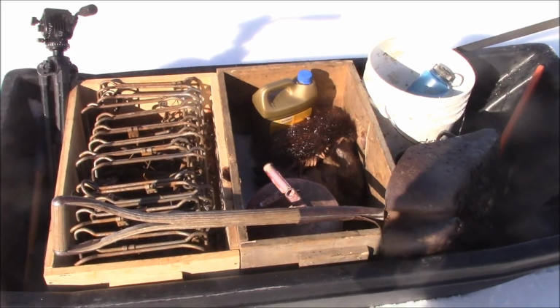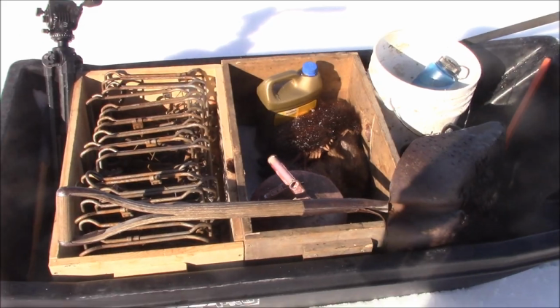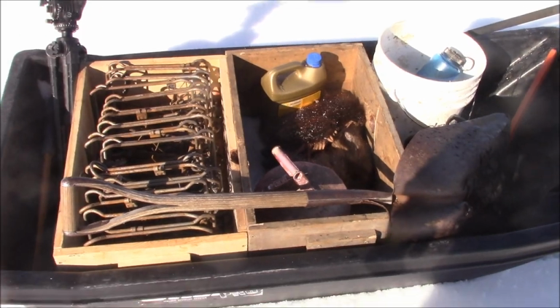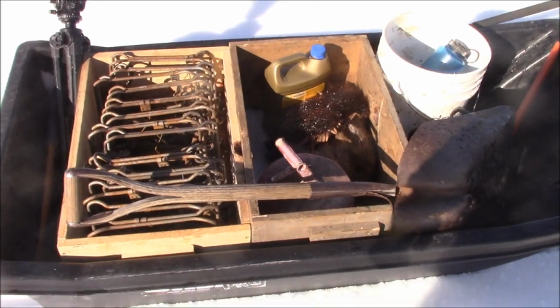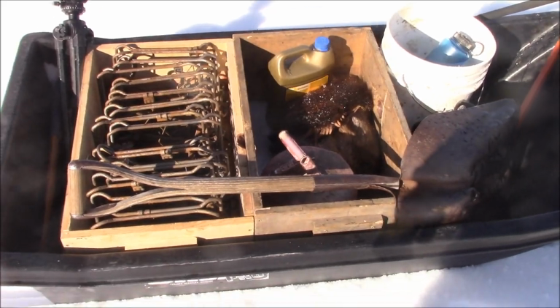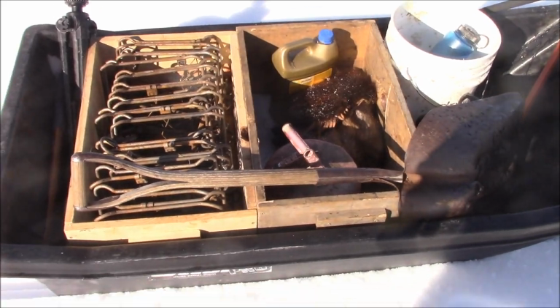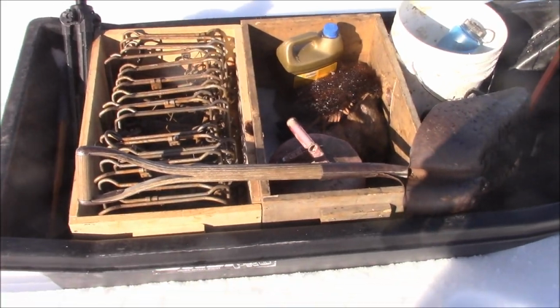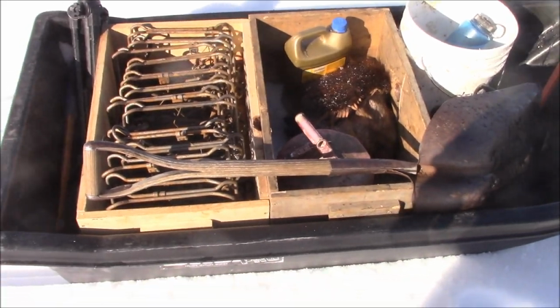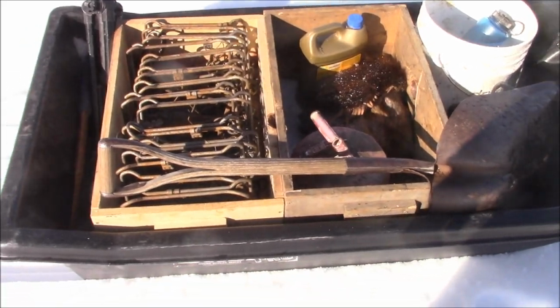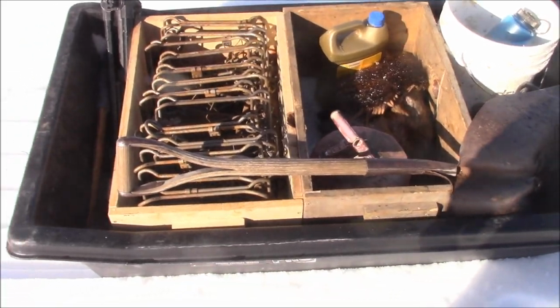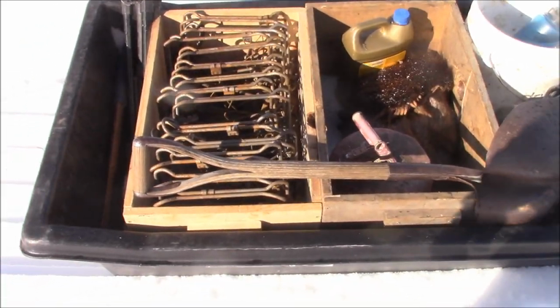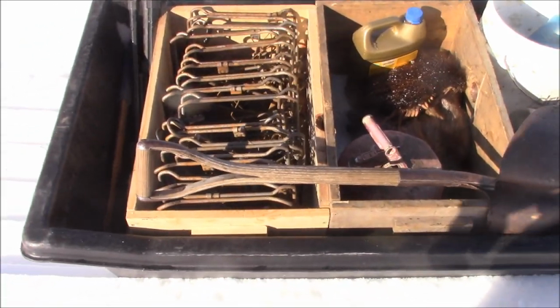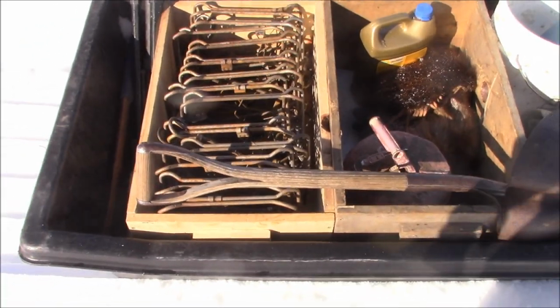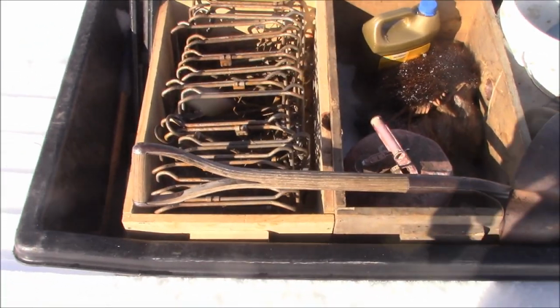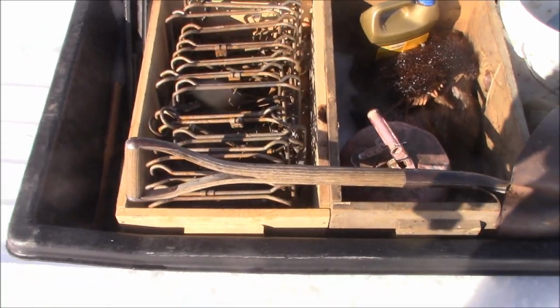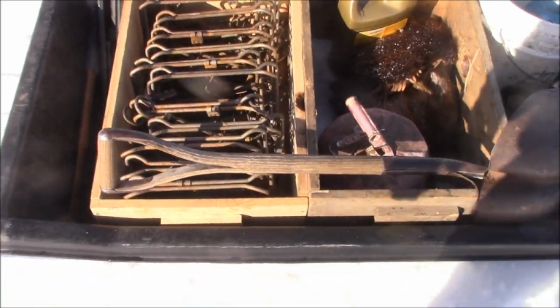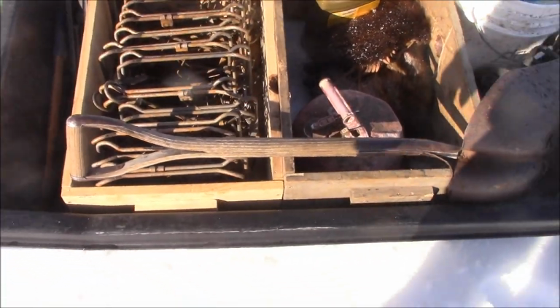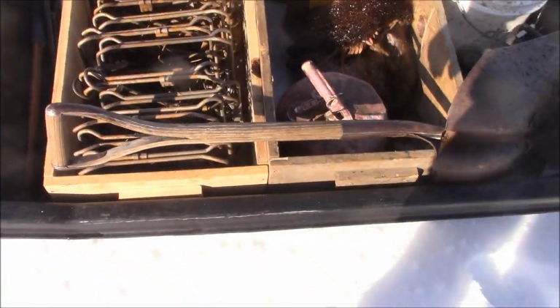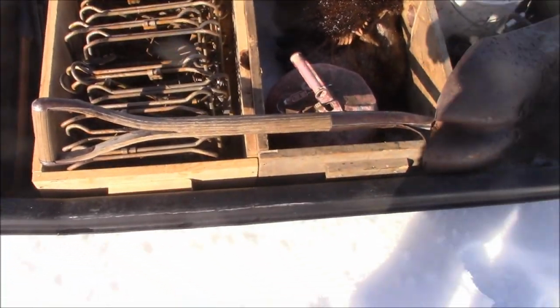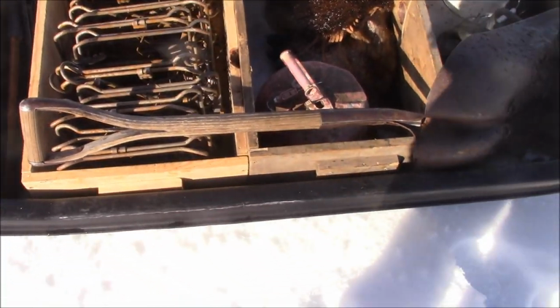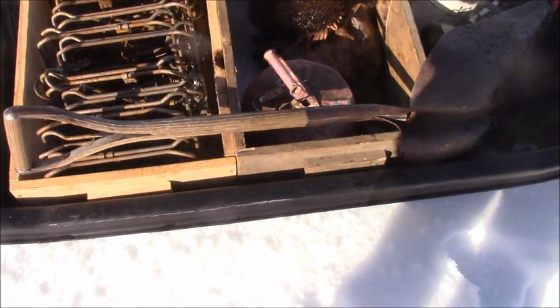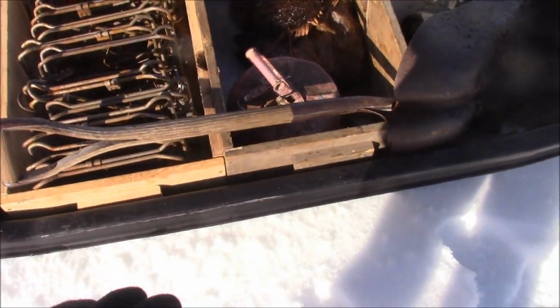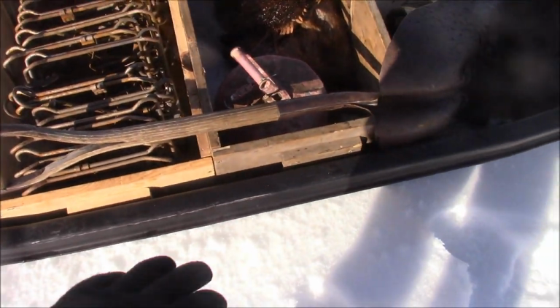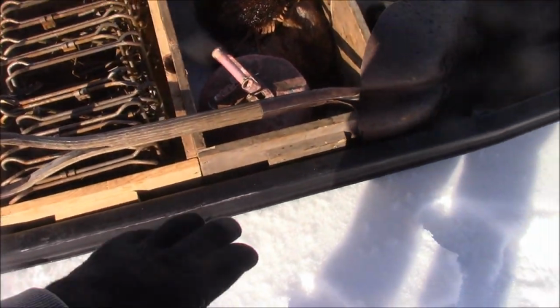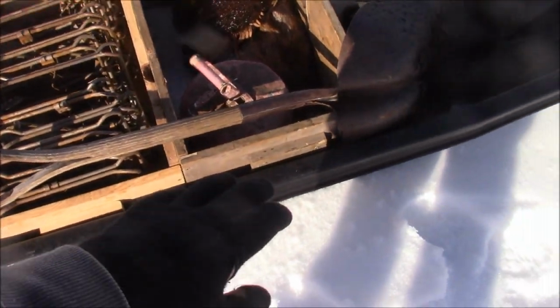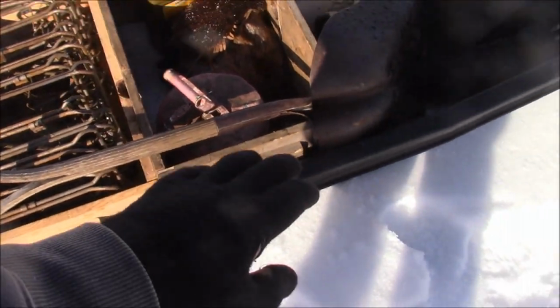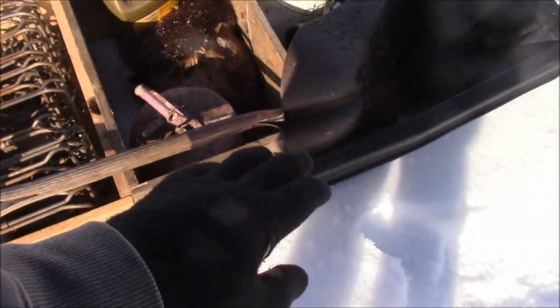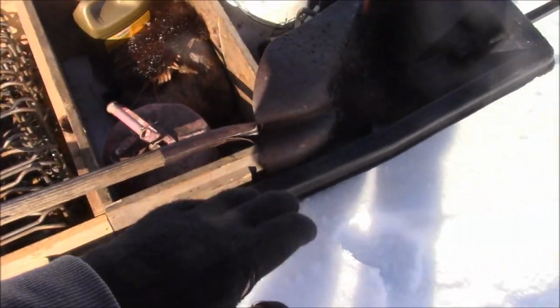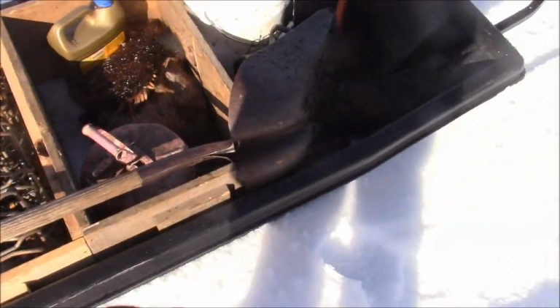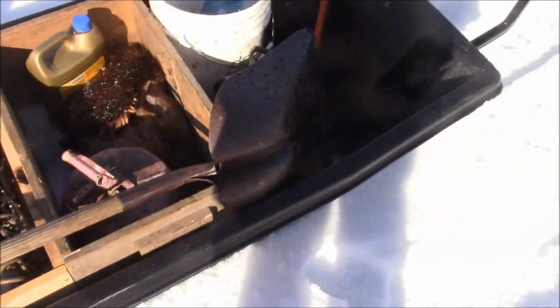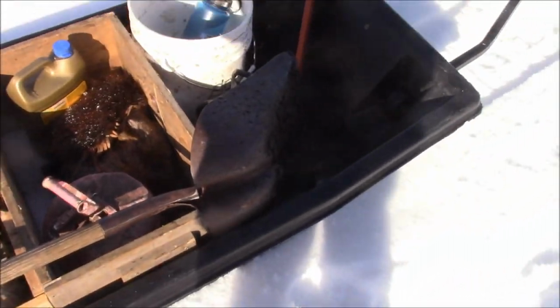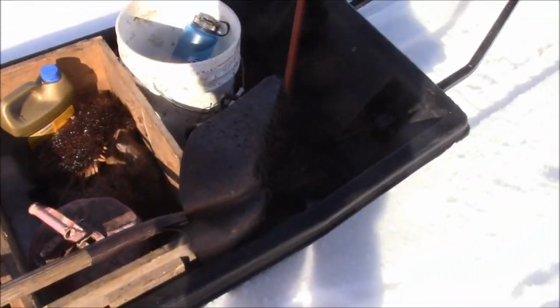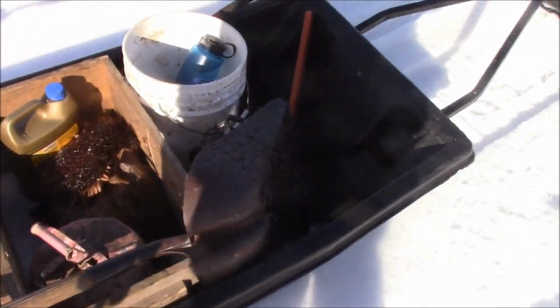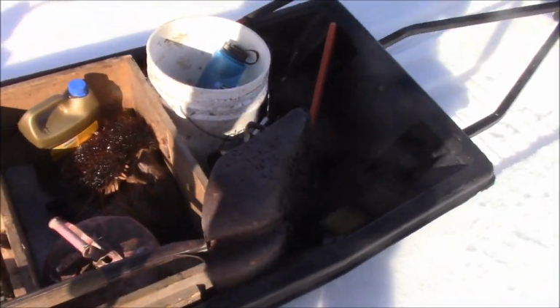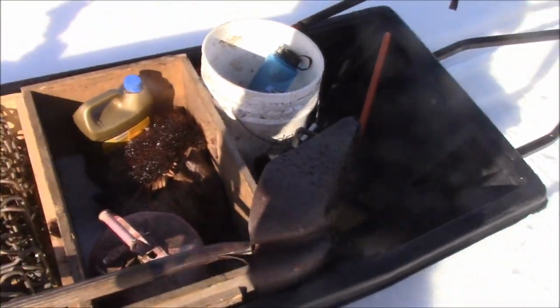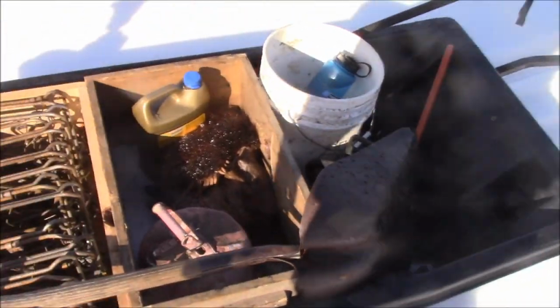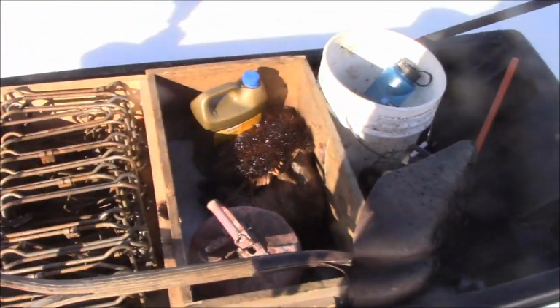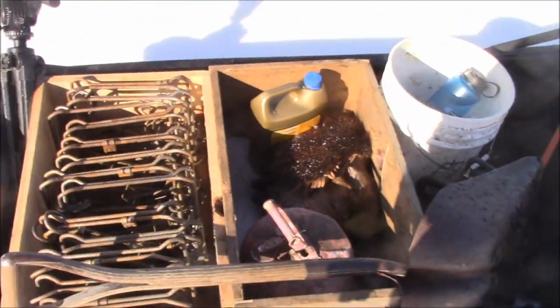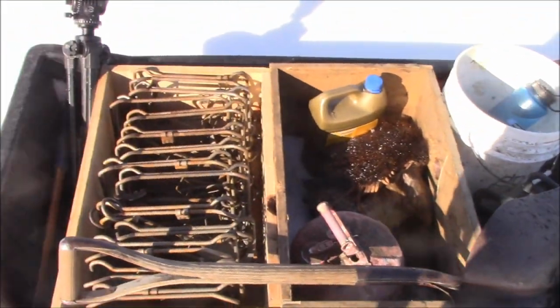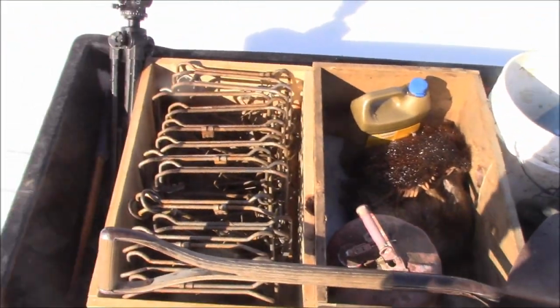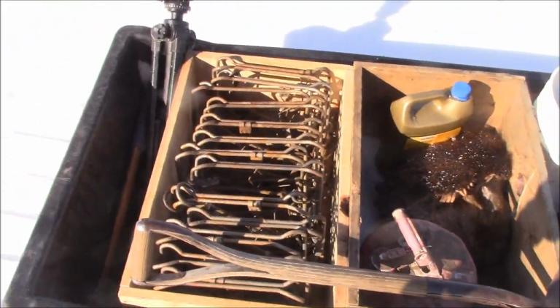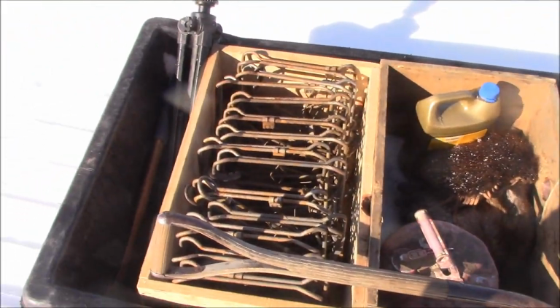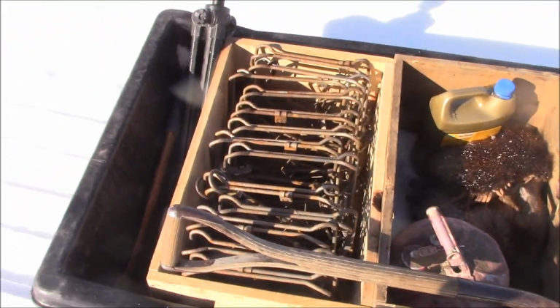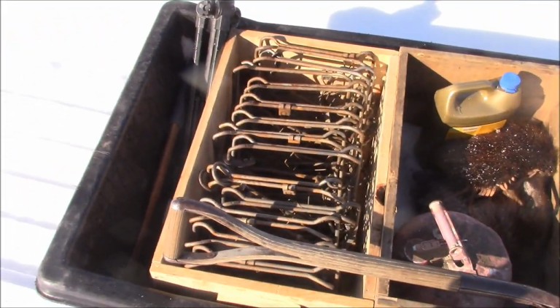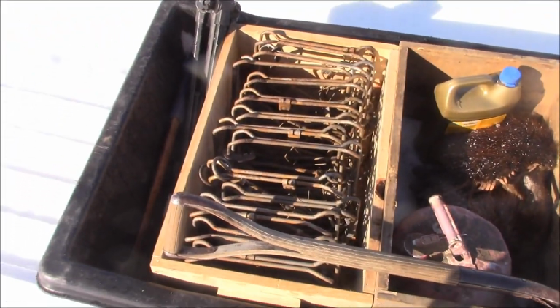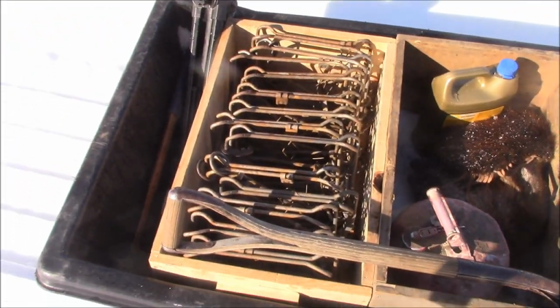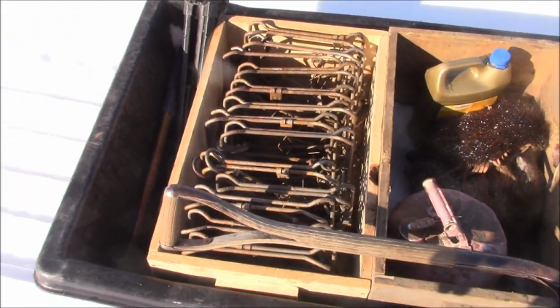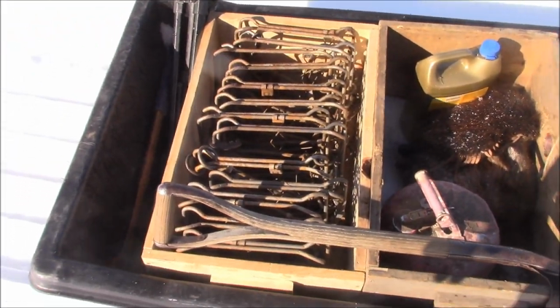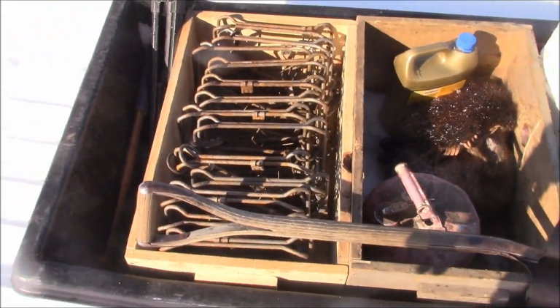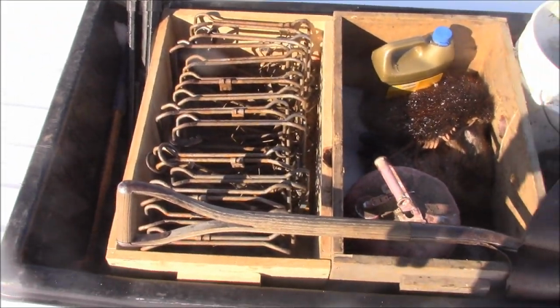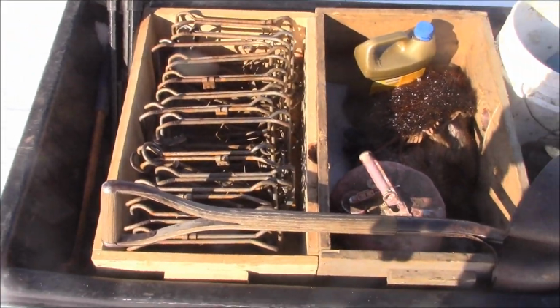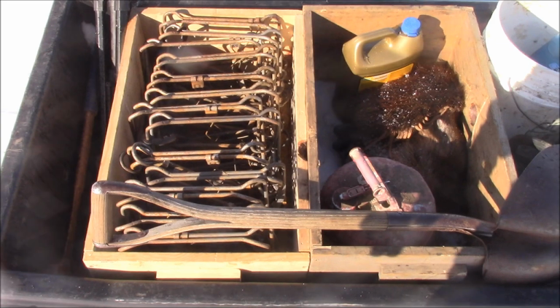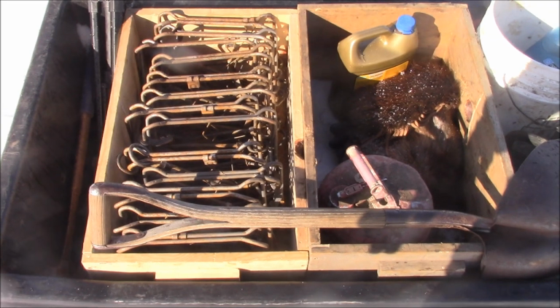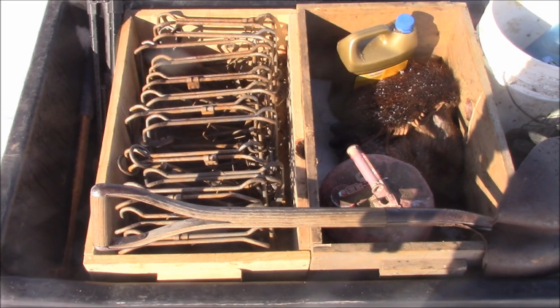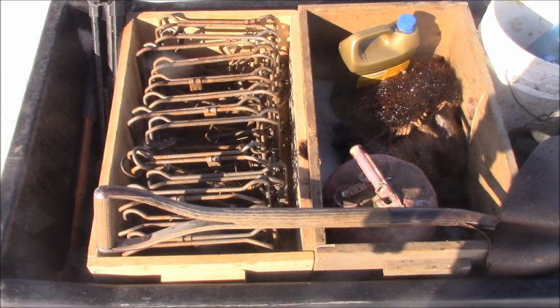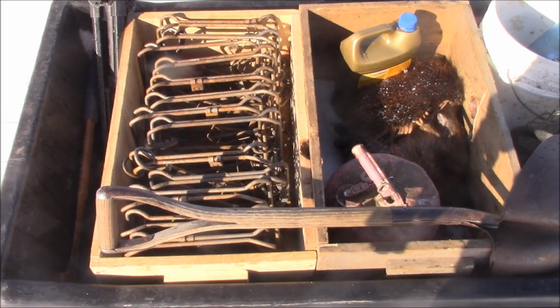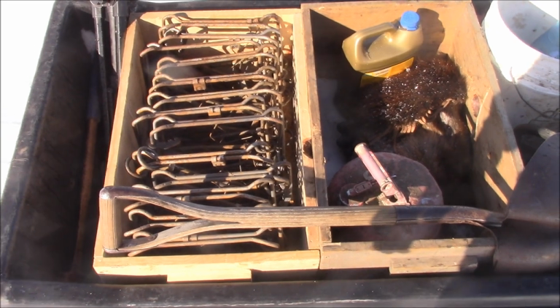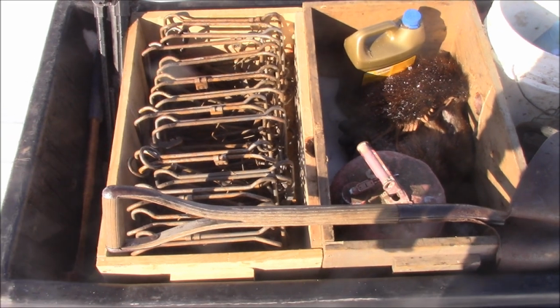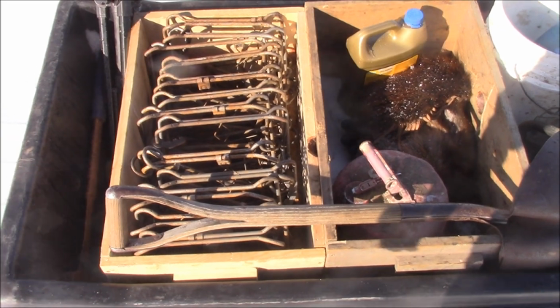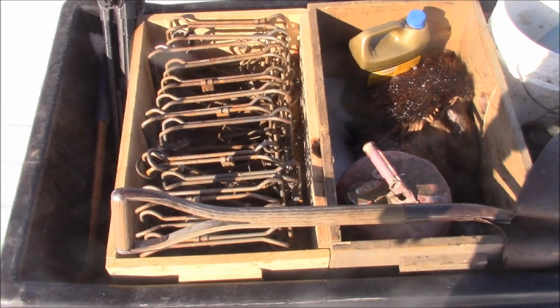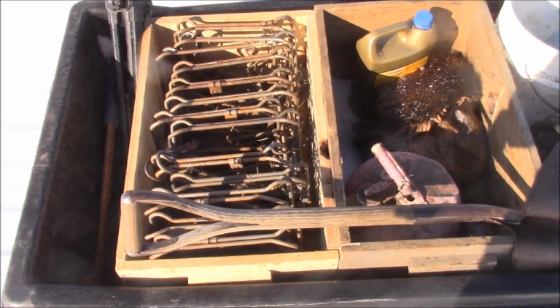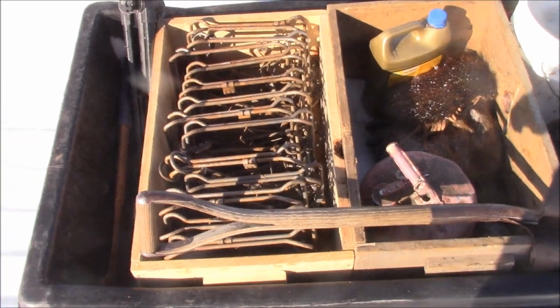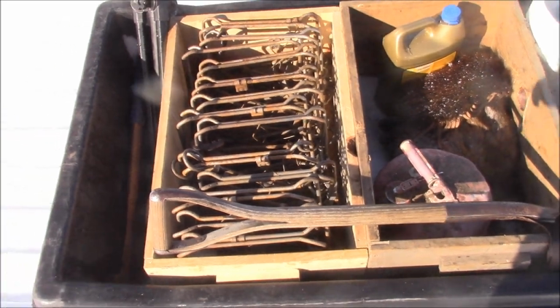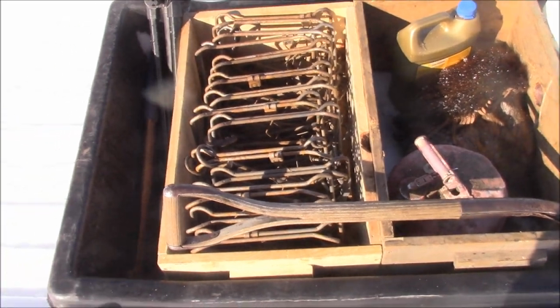So this is what the sled setup looks like. It's just a large otter sled. Use whatever sled fits your needs, what you have available.